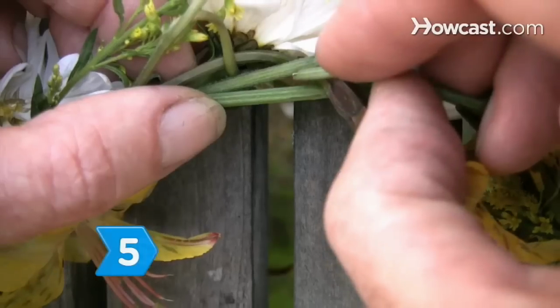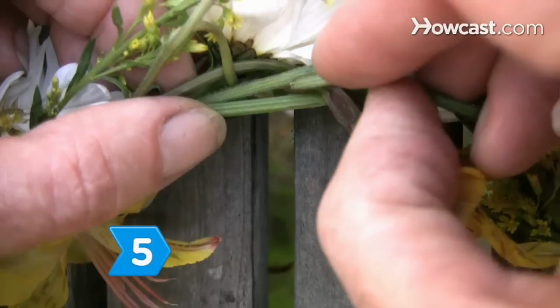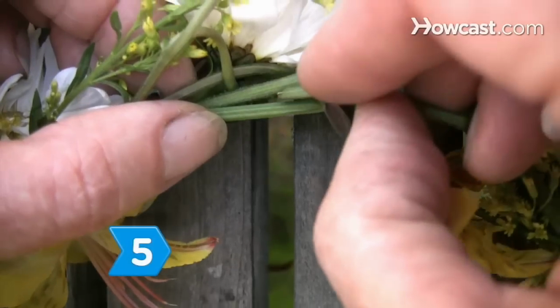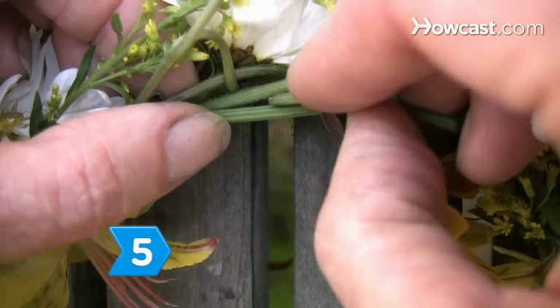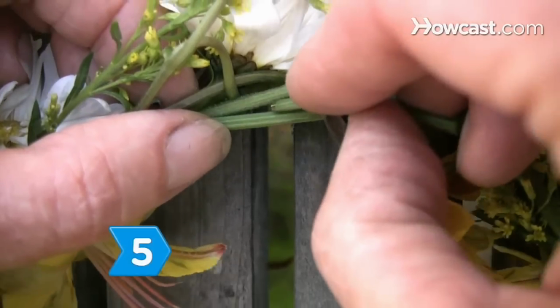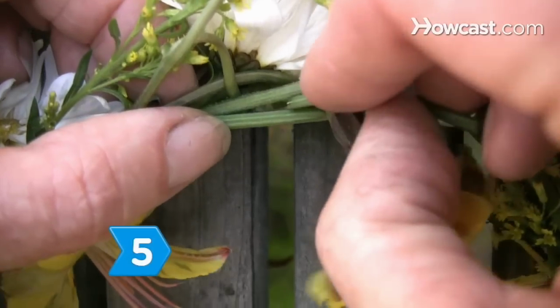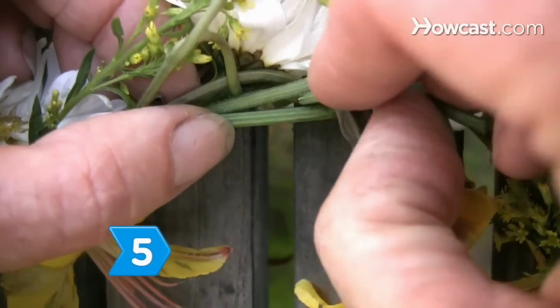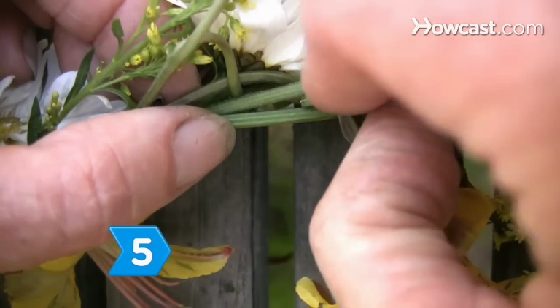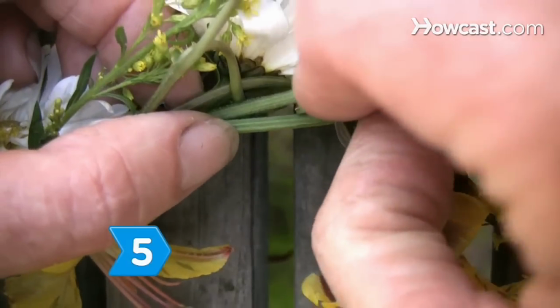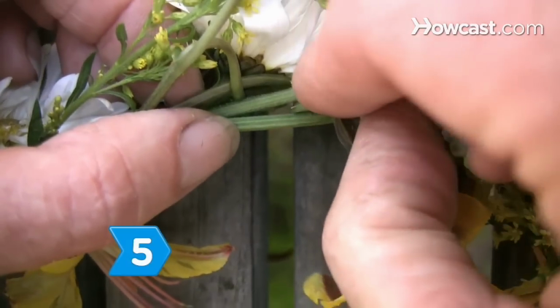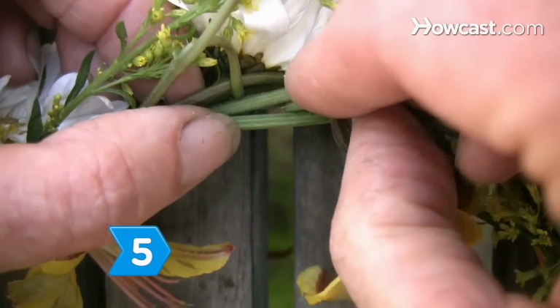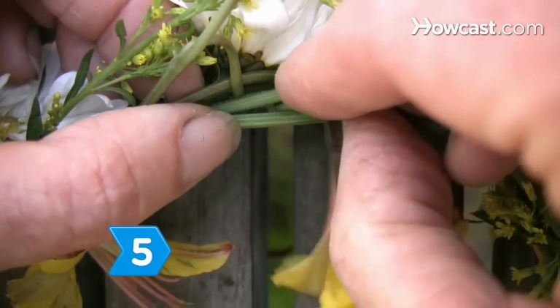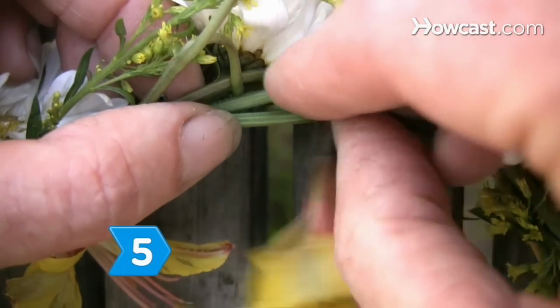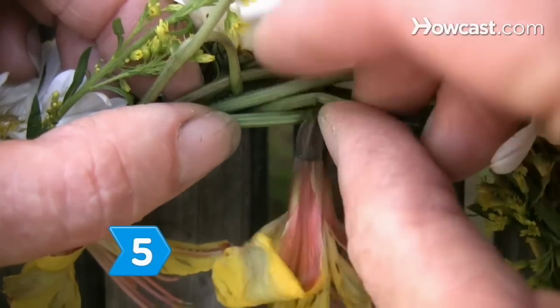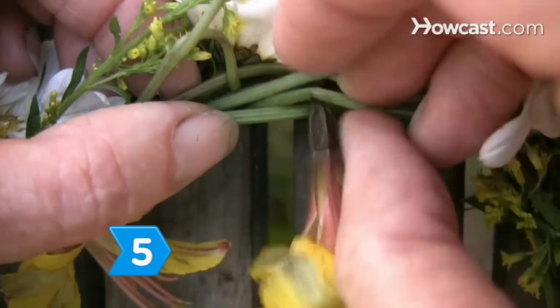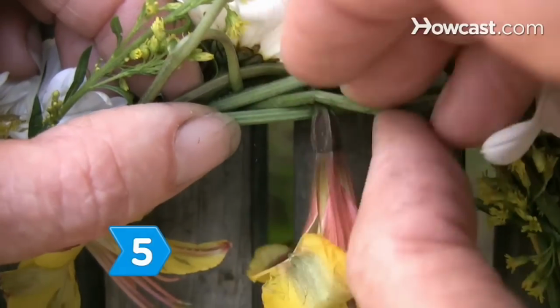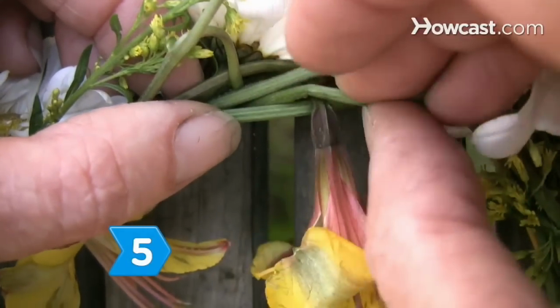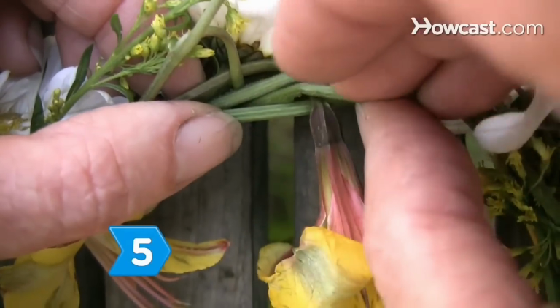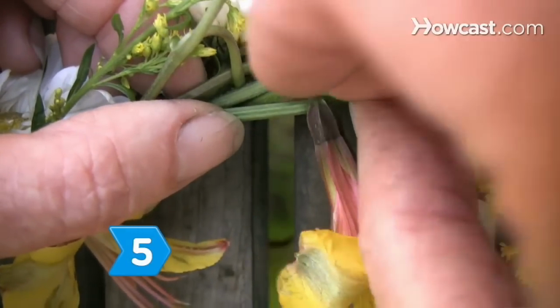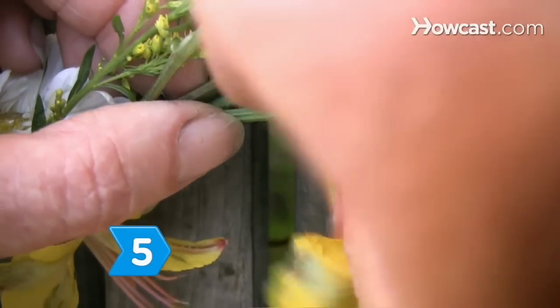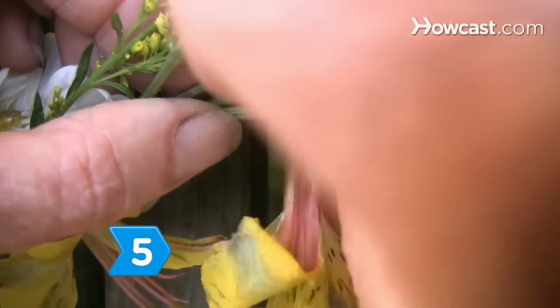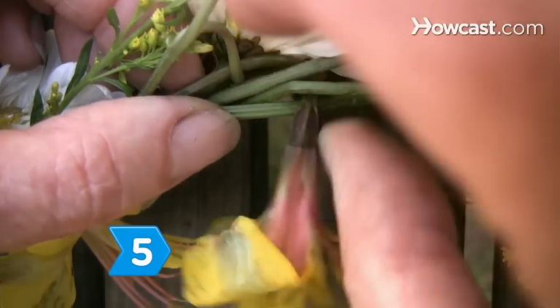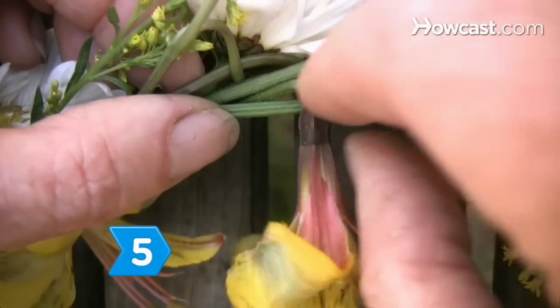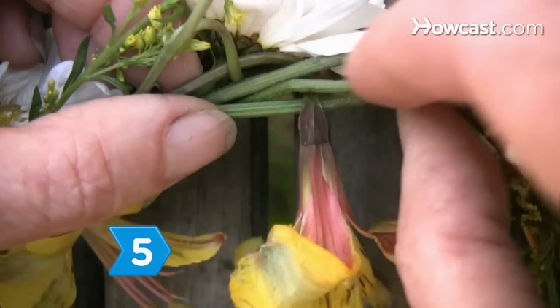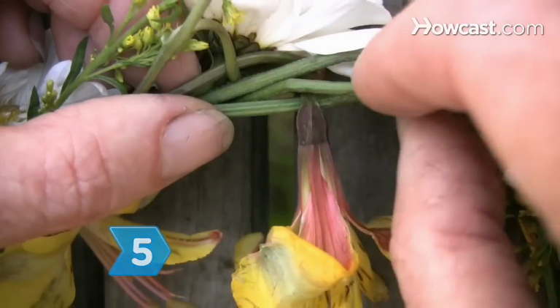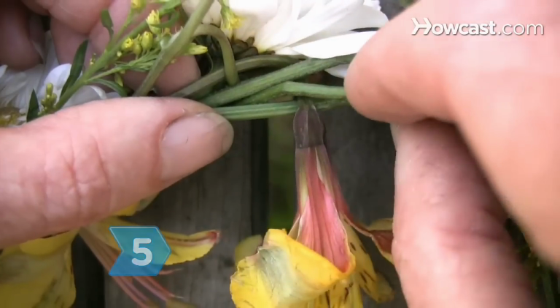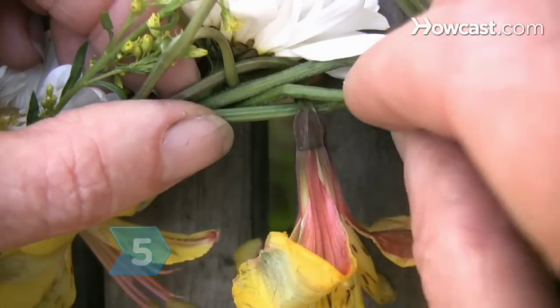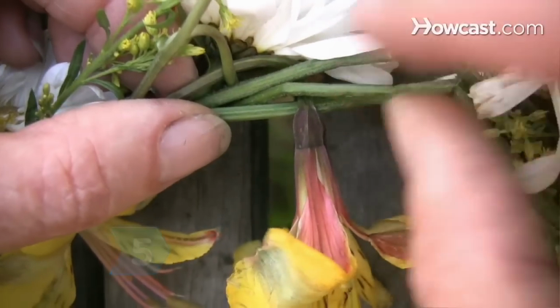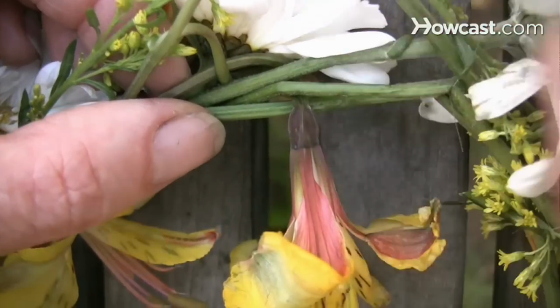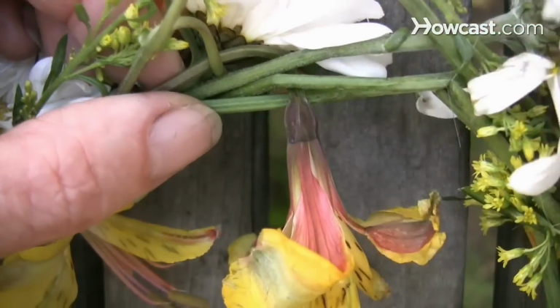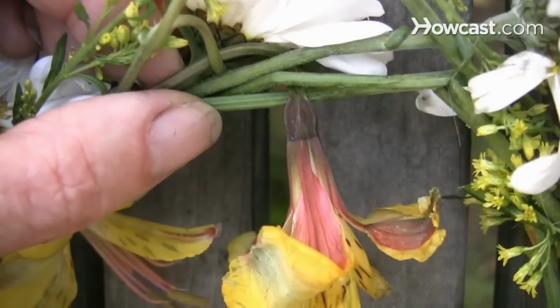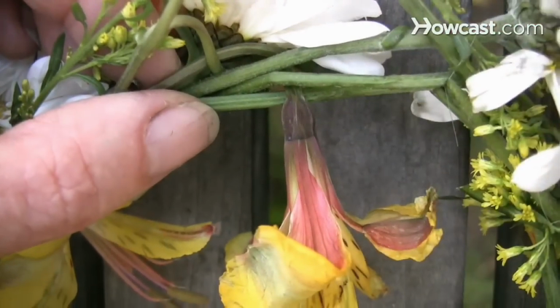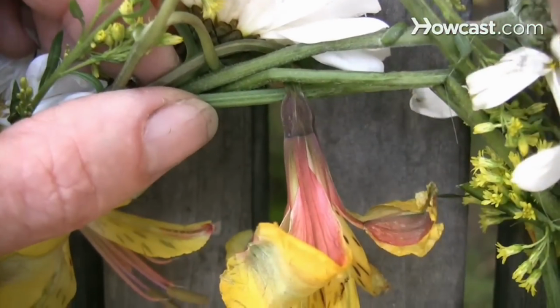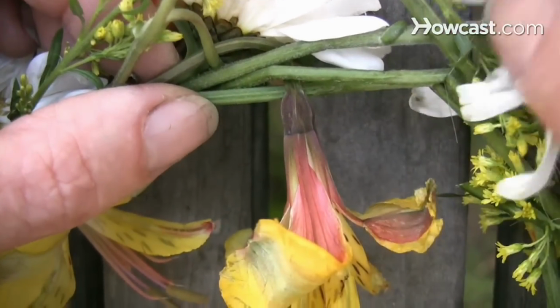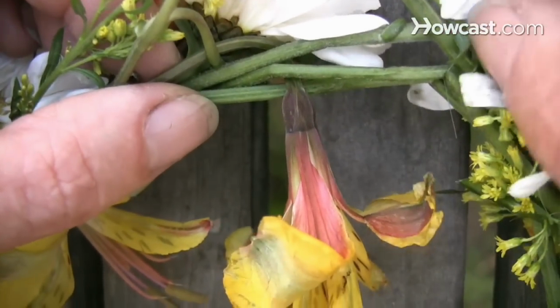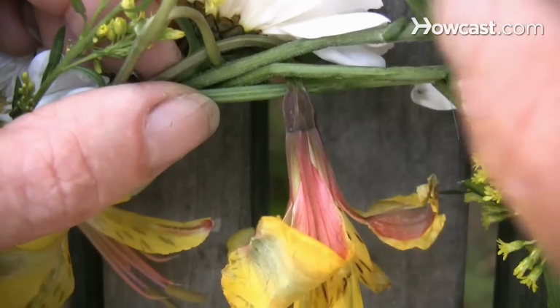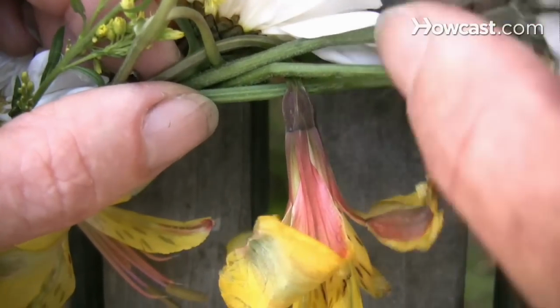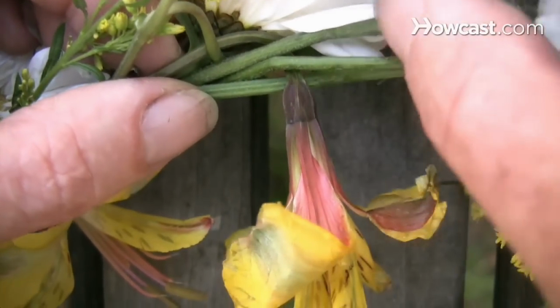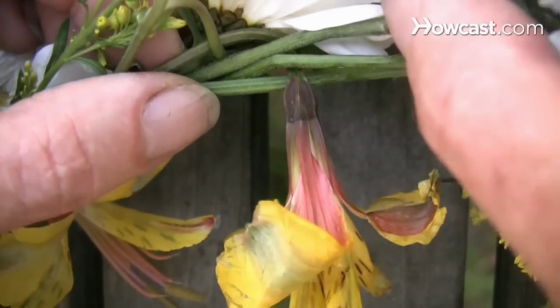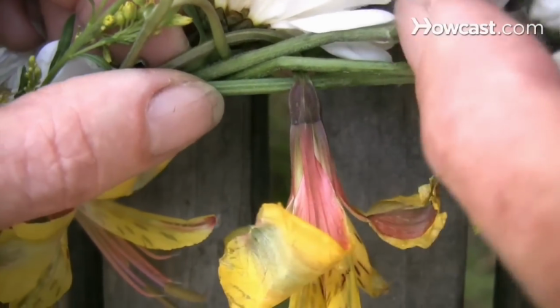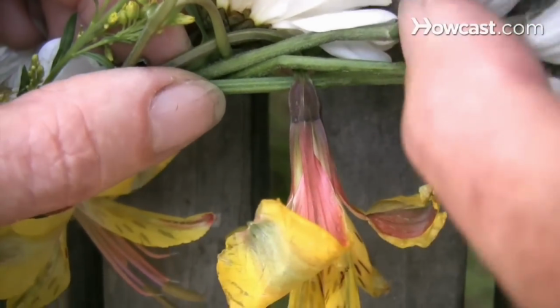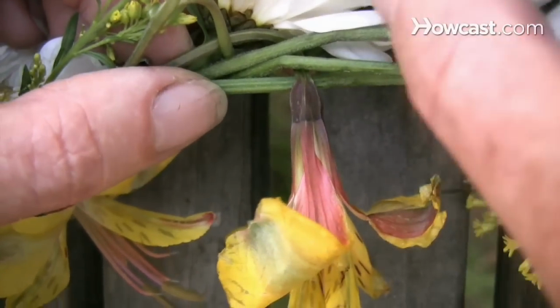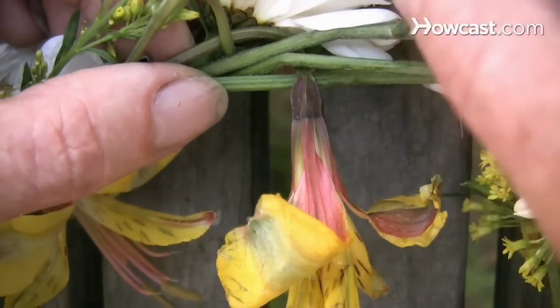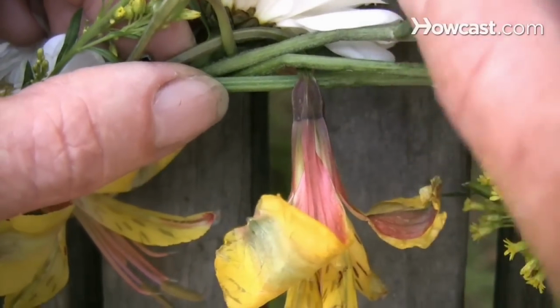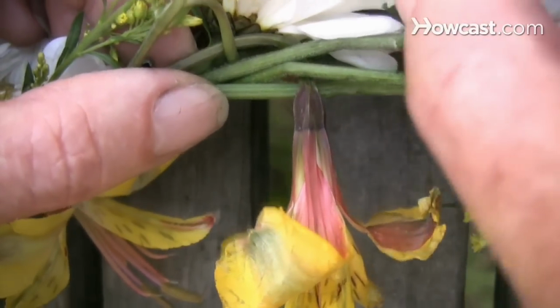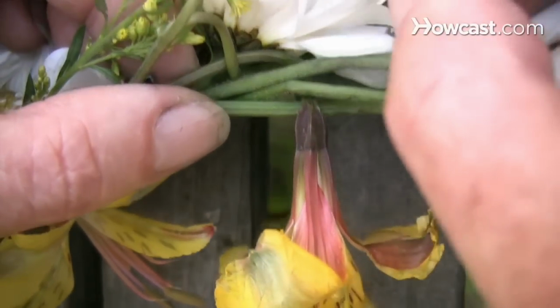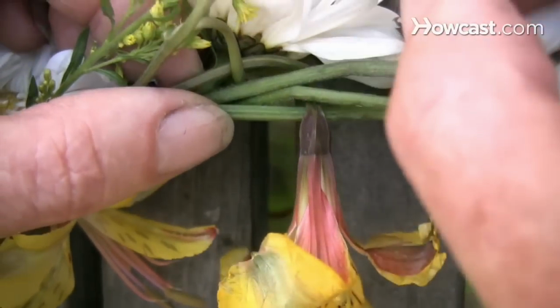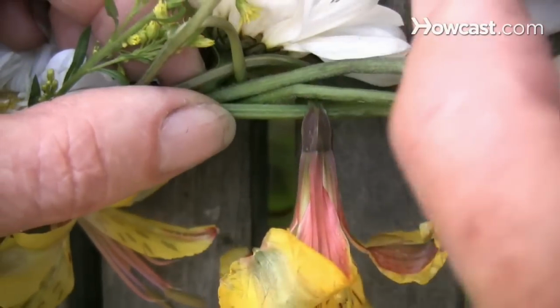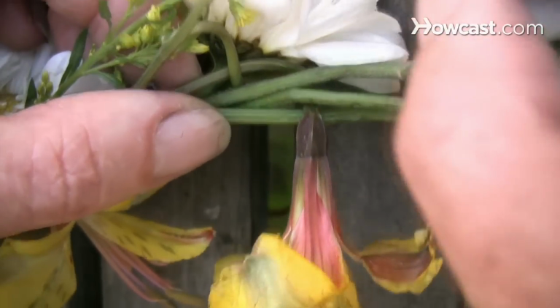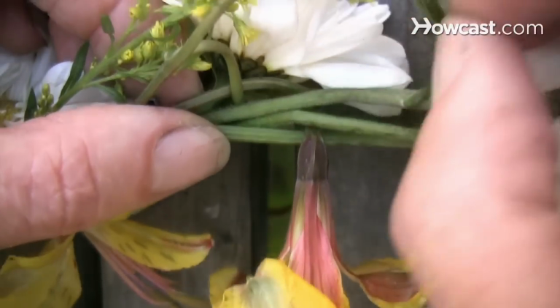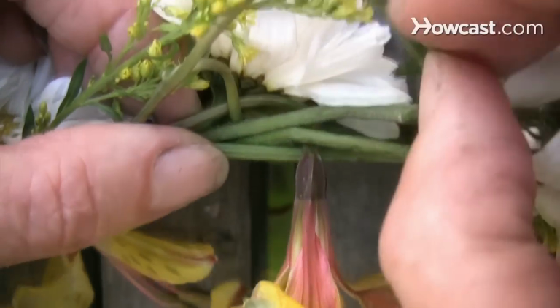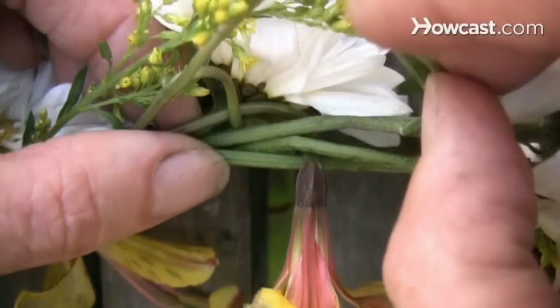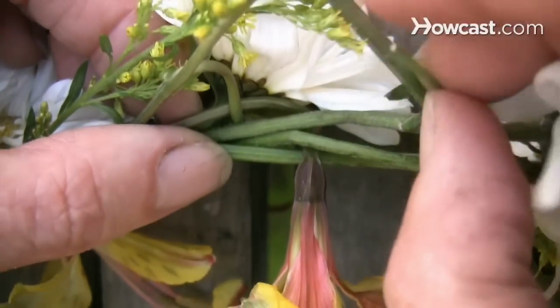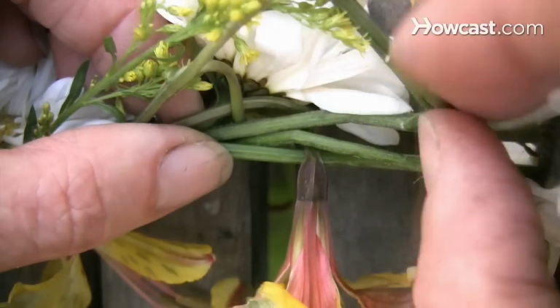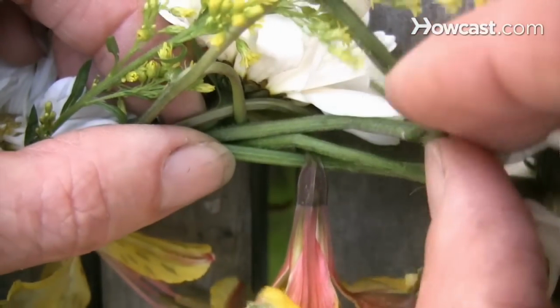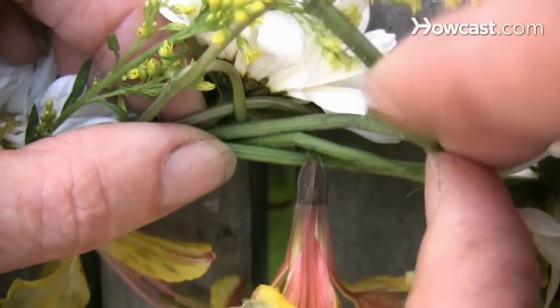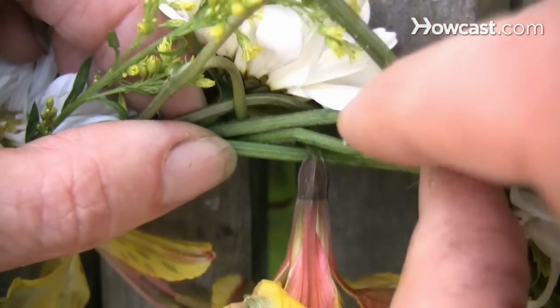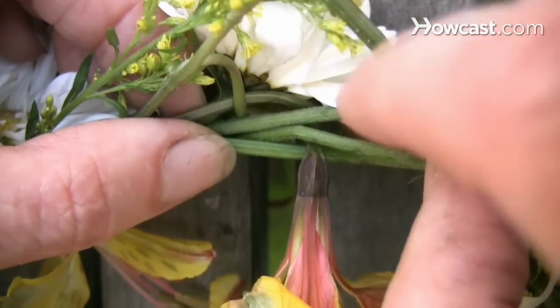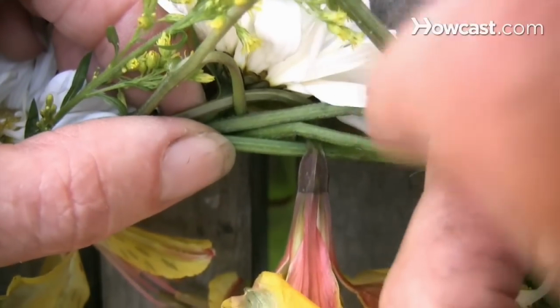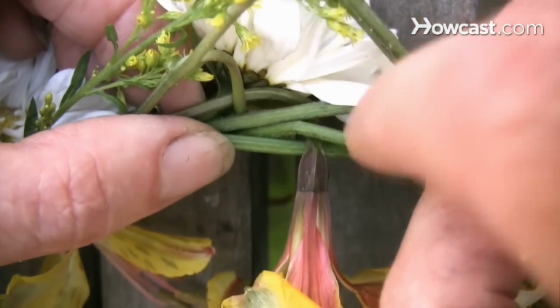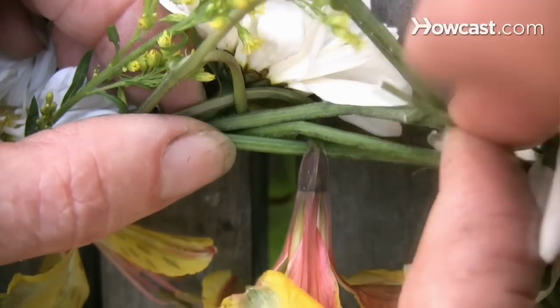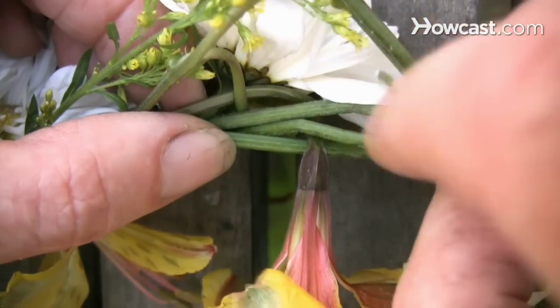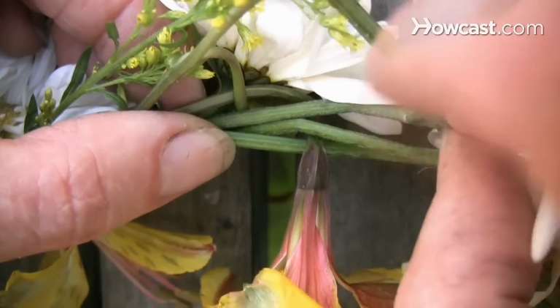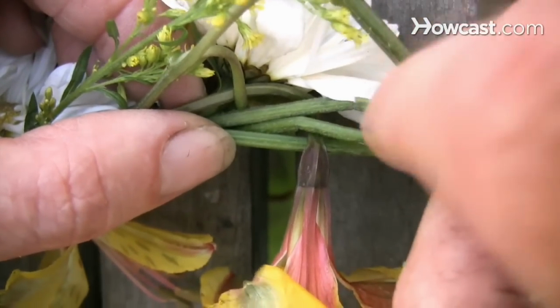Step 5. Complete the crown by weaving the end stems into the first flower stems, tucking loose ends into the chain.